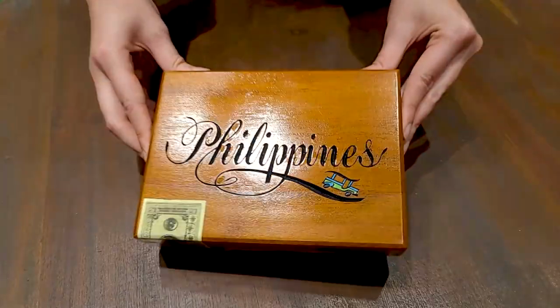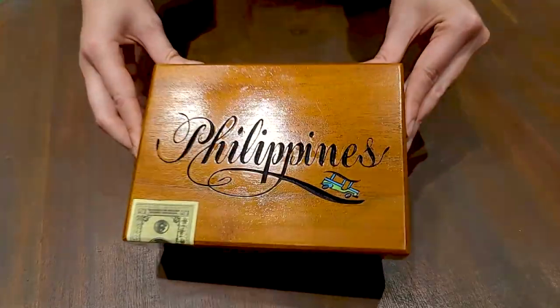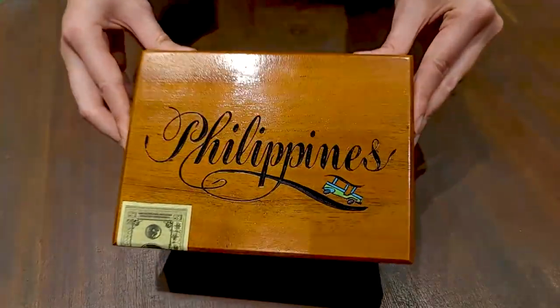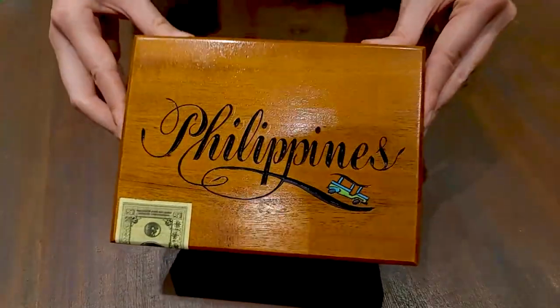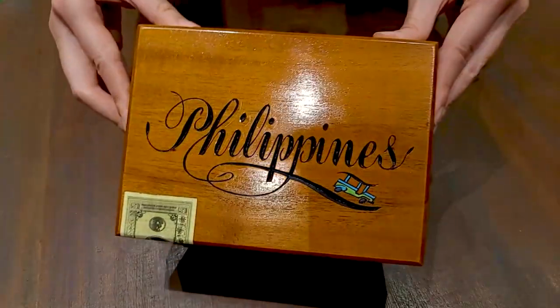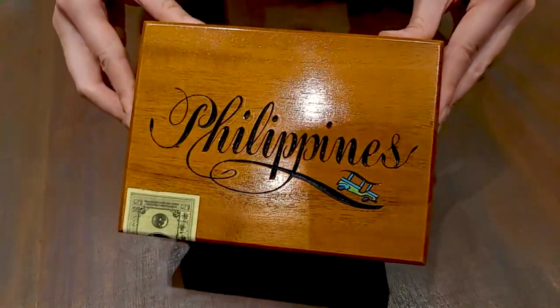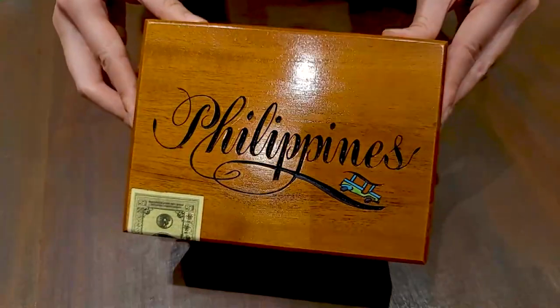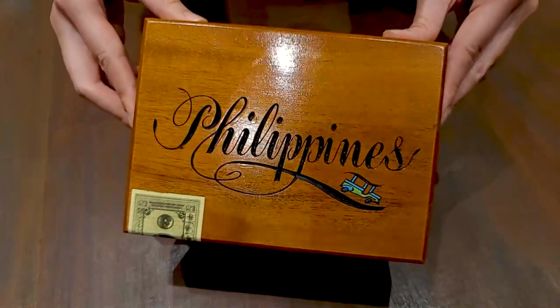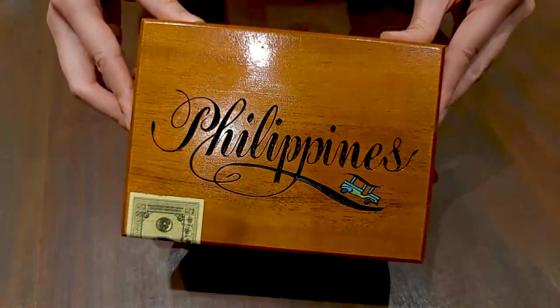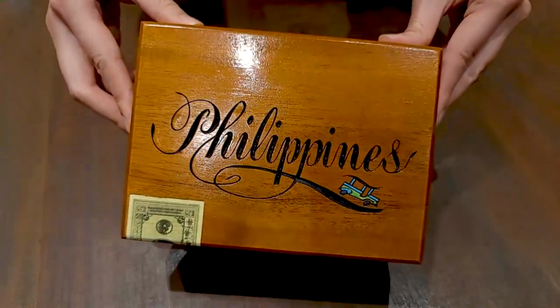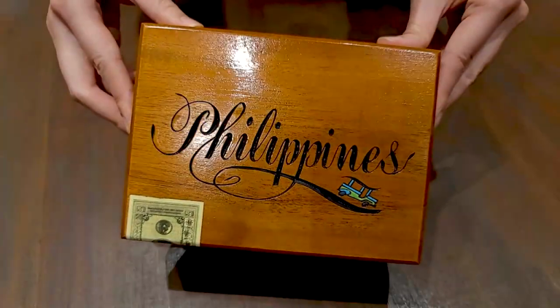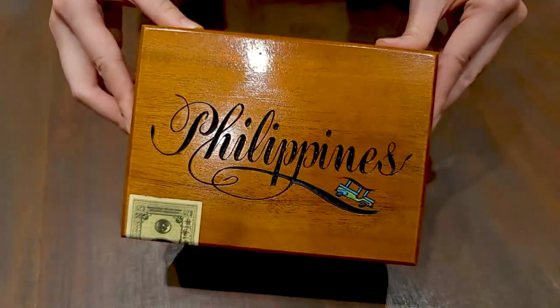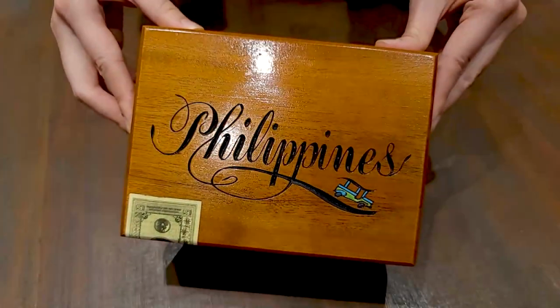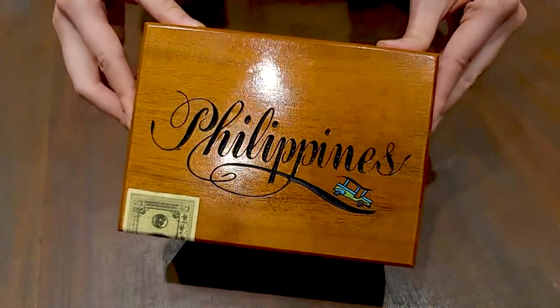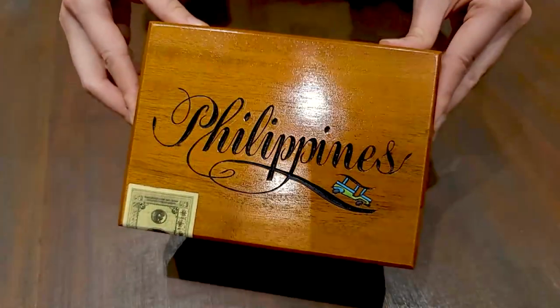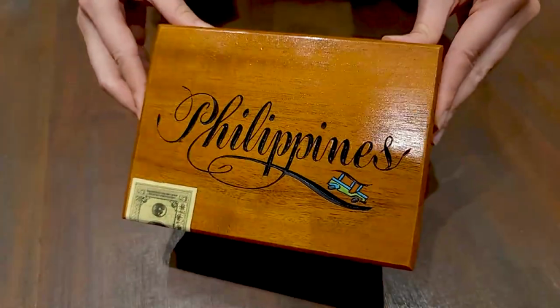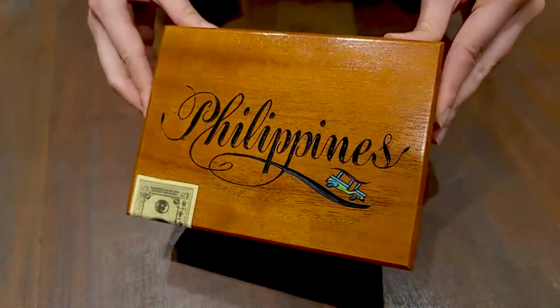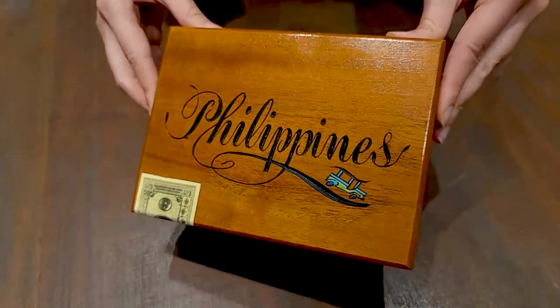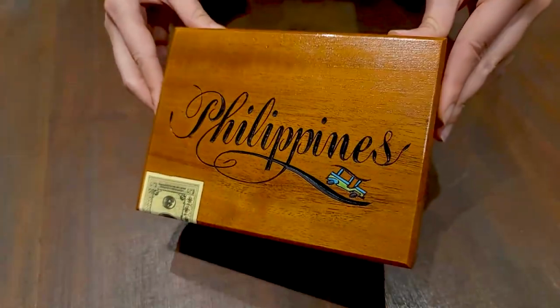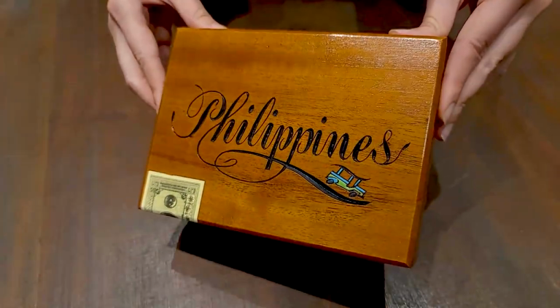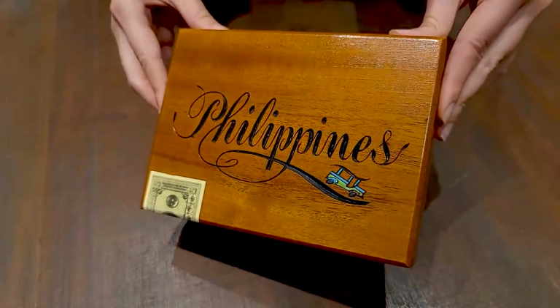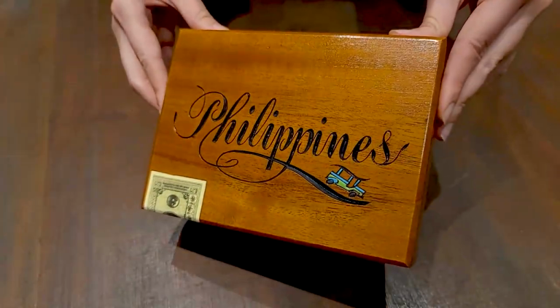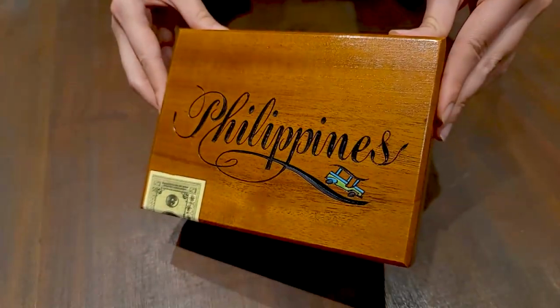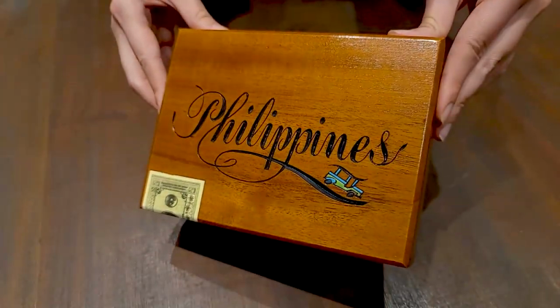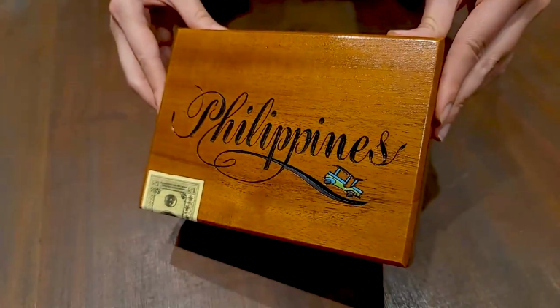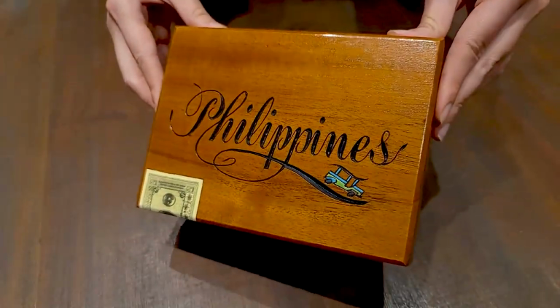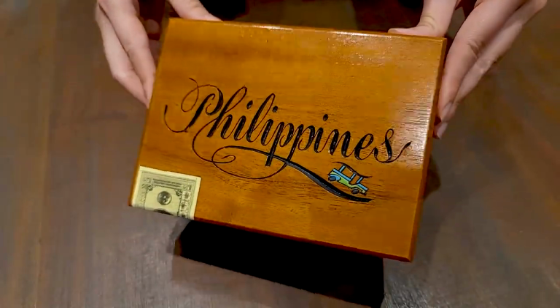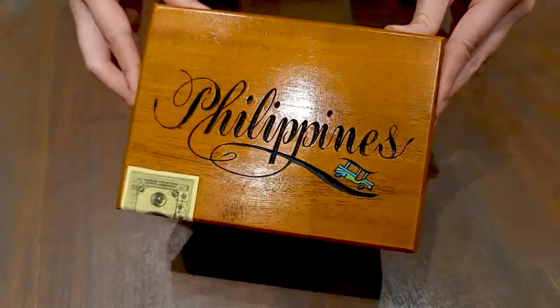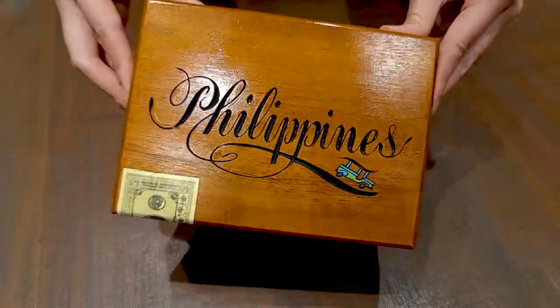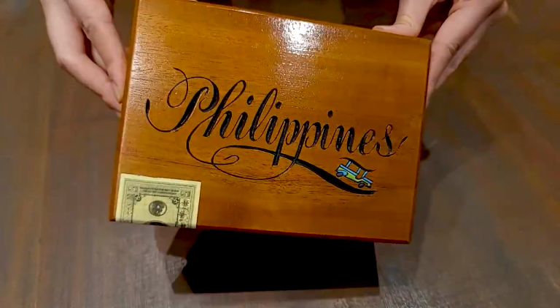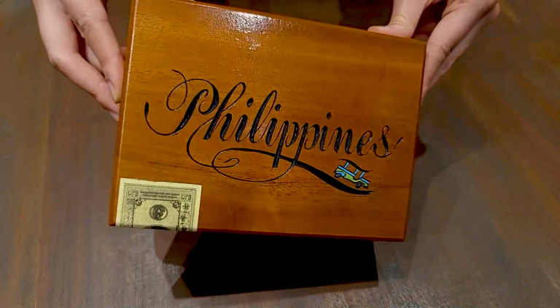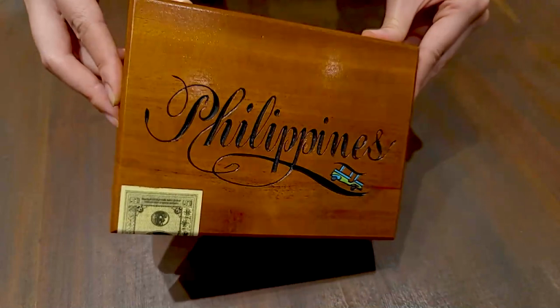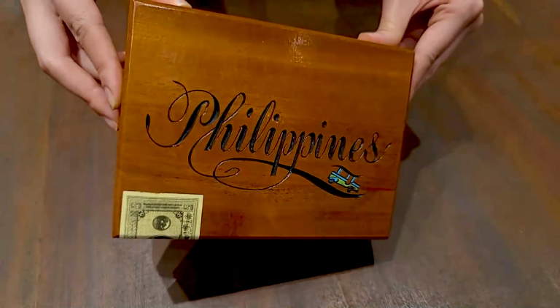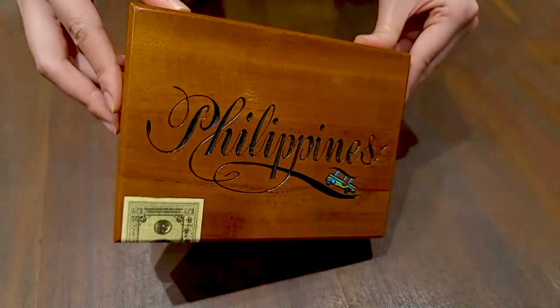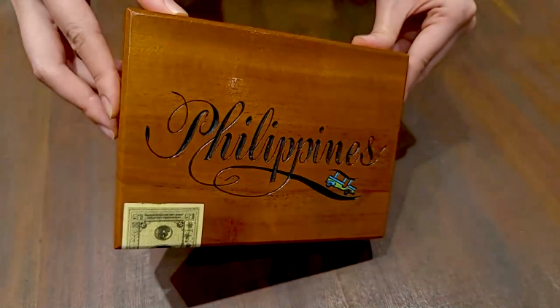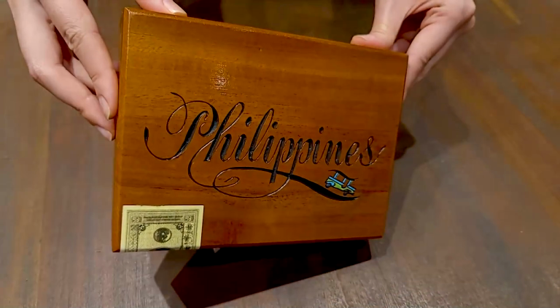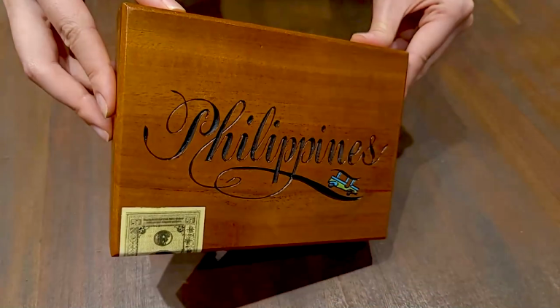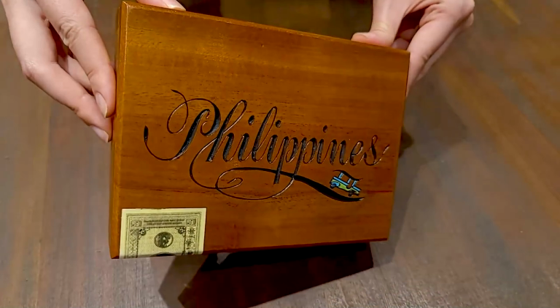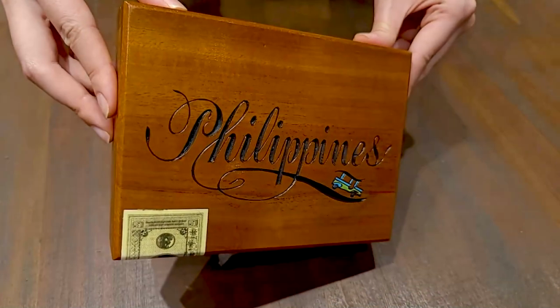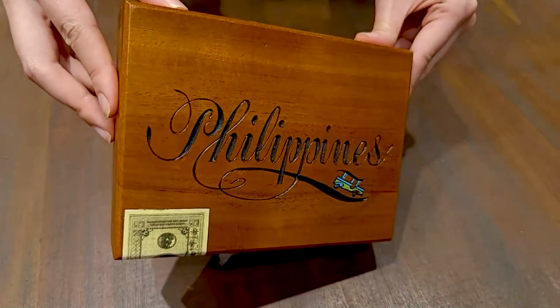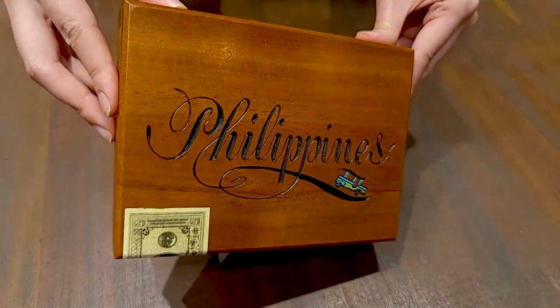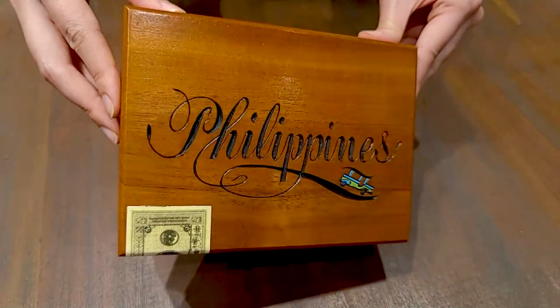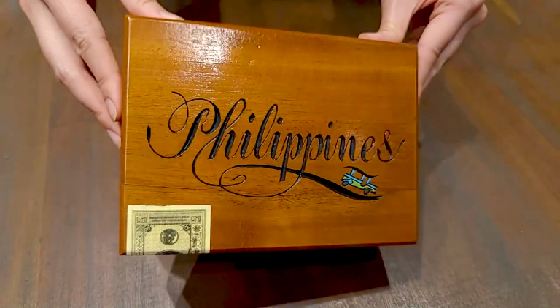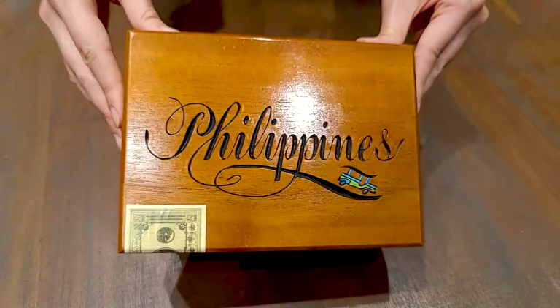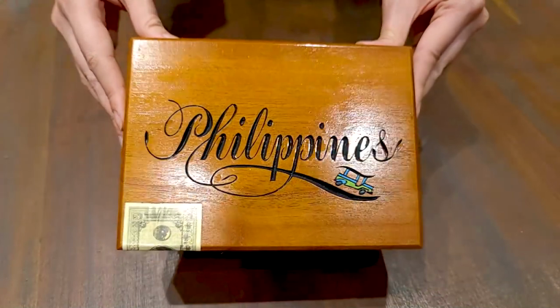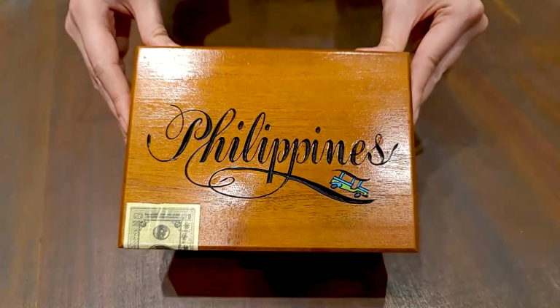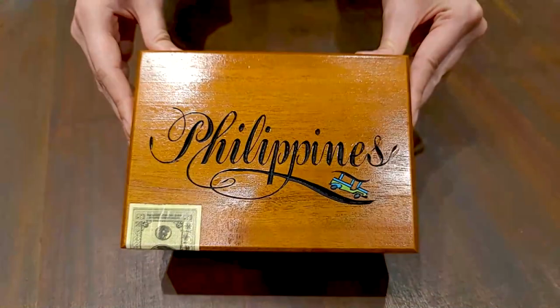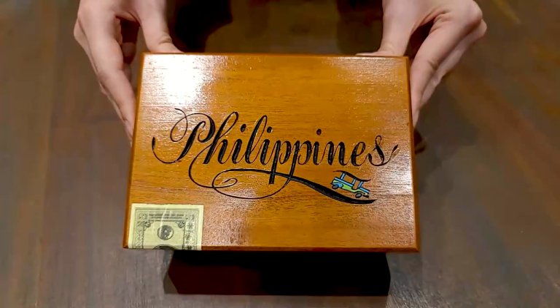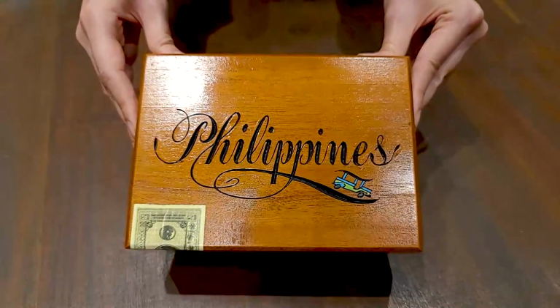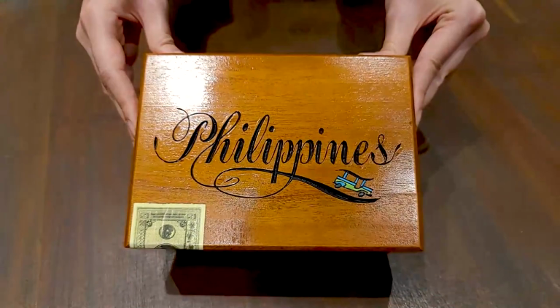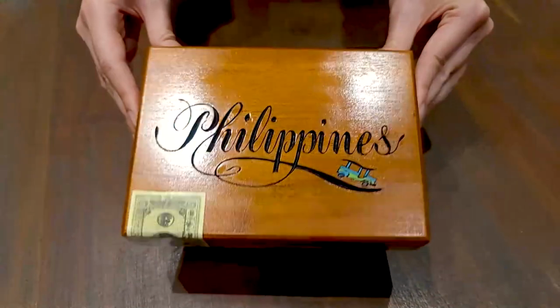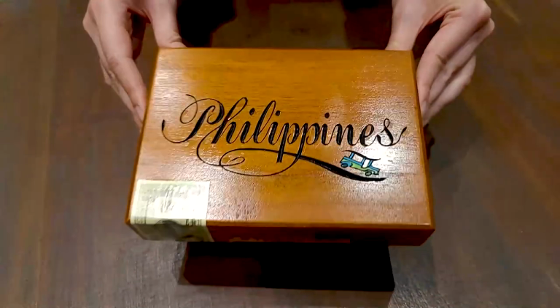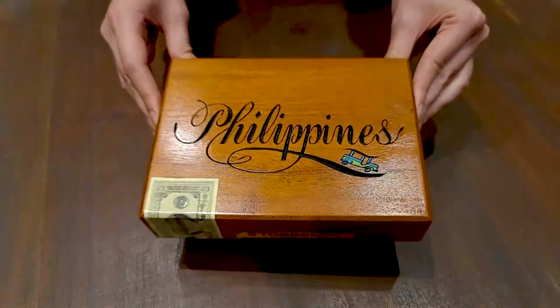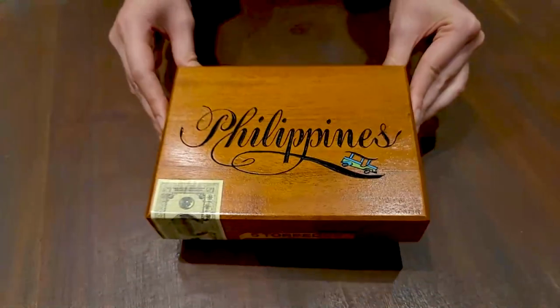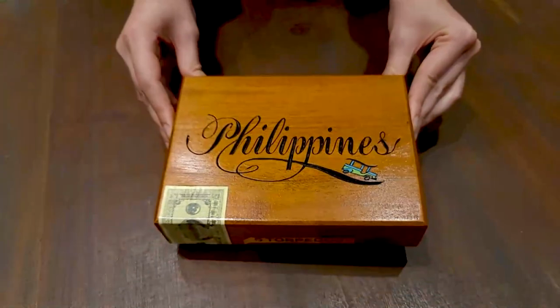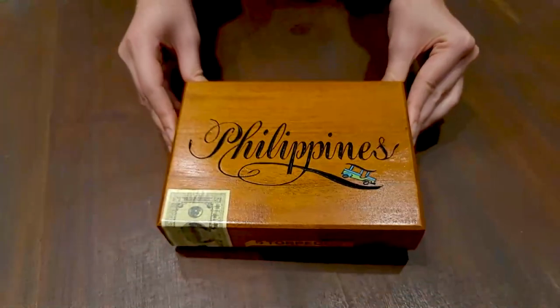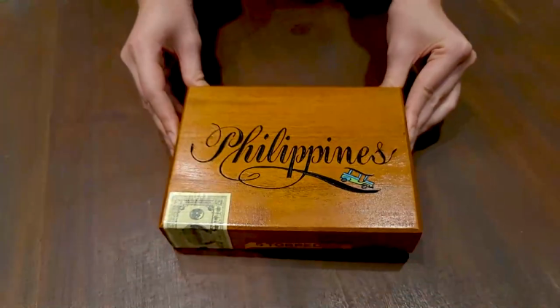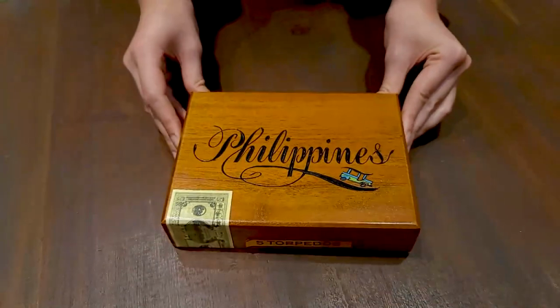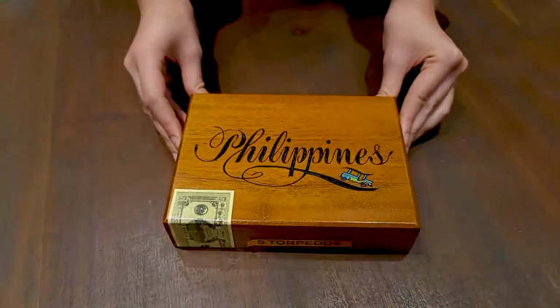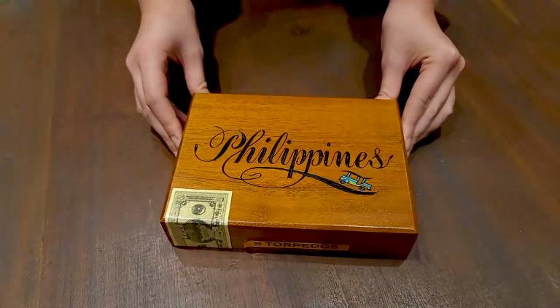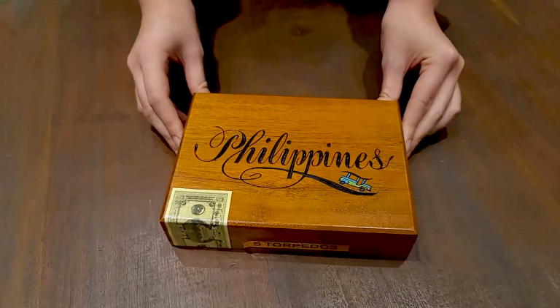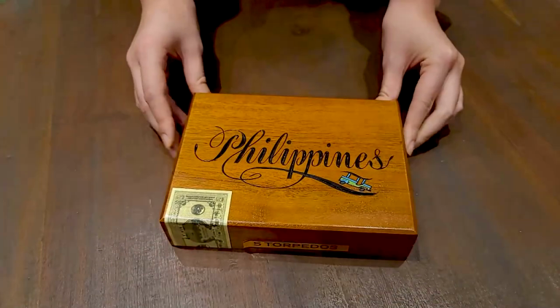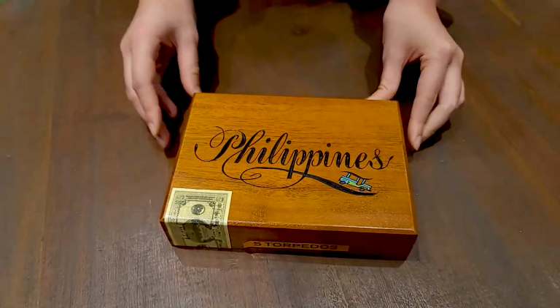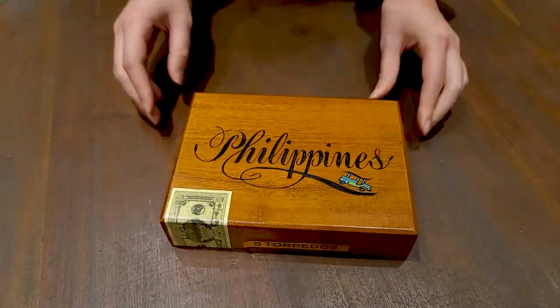The second type of personalization is the engraving of names, logos, and special messages on the cover of the box.